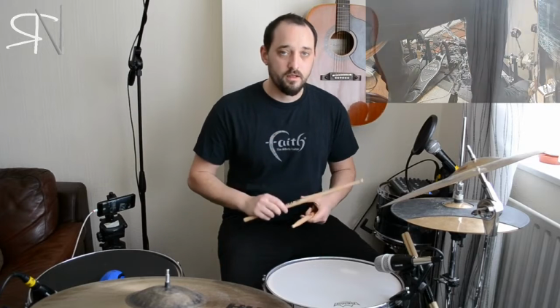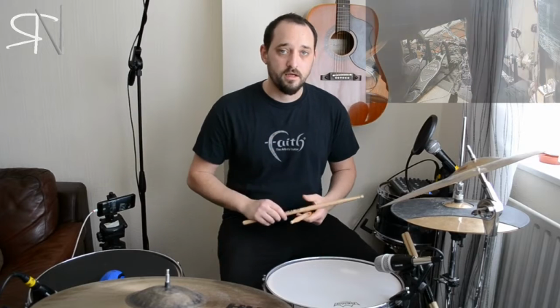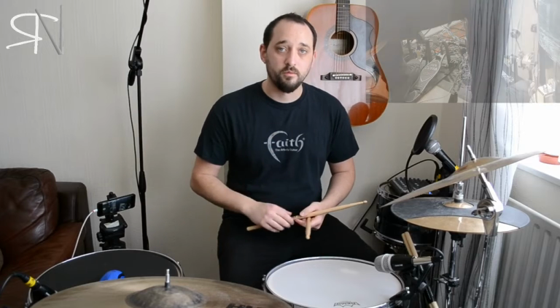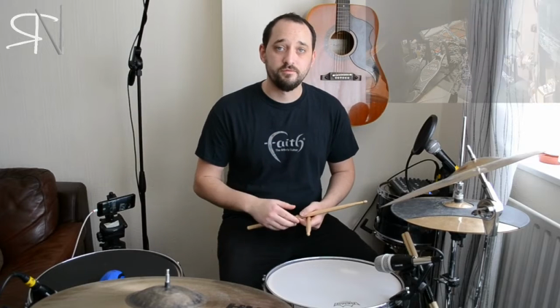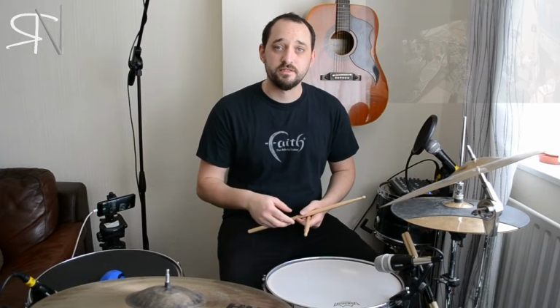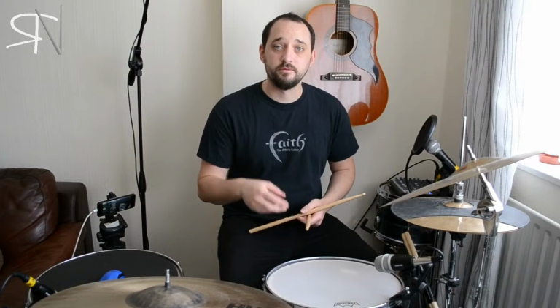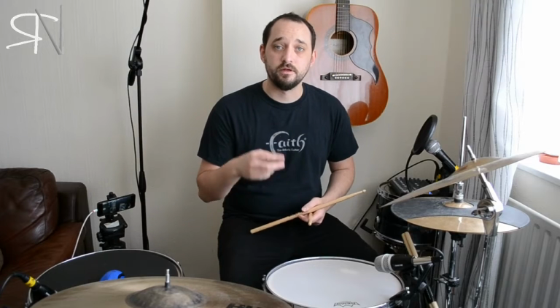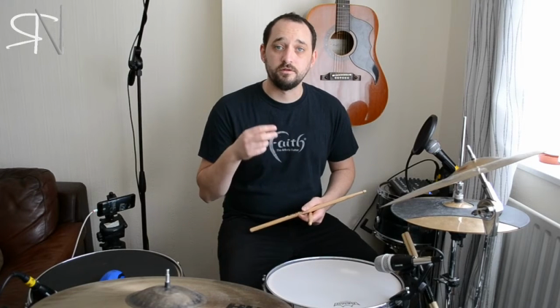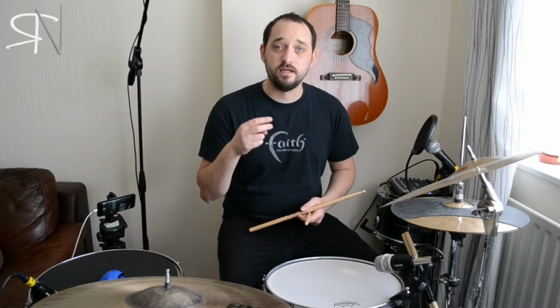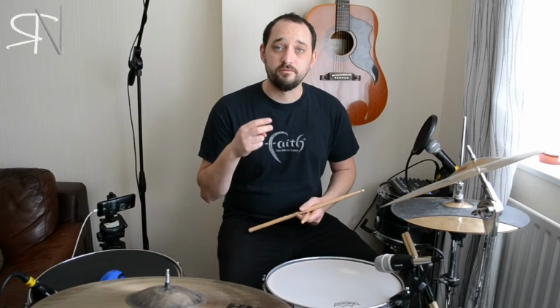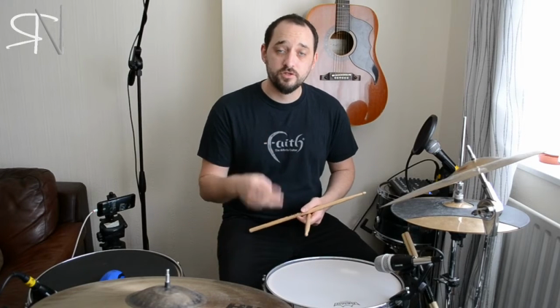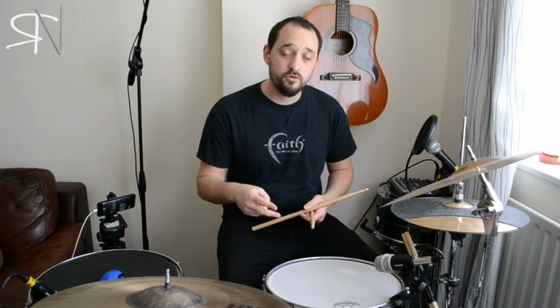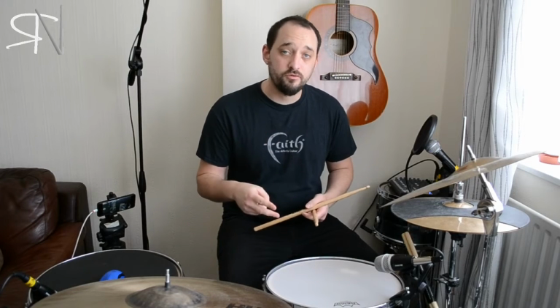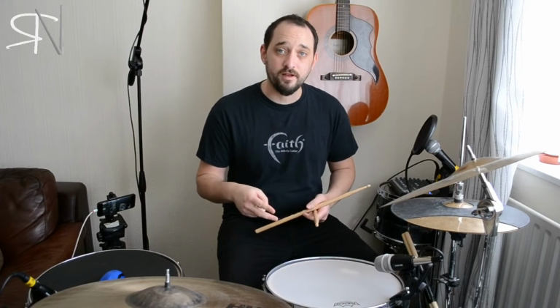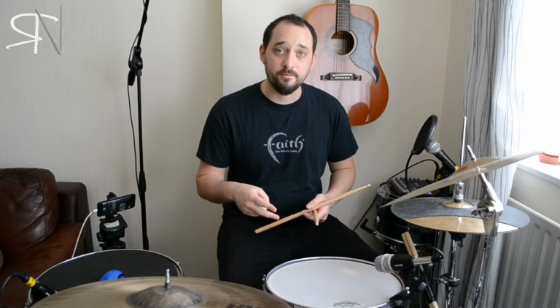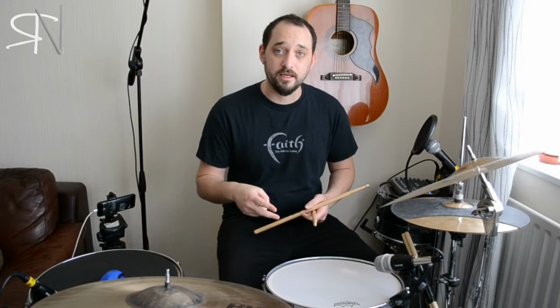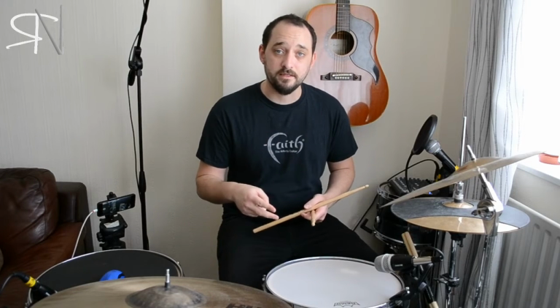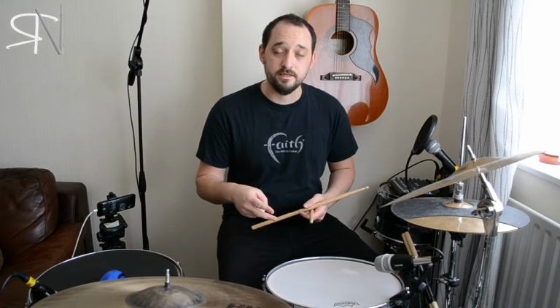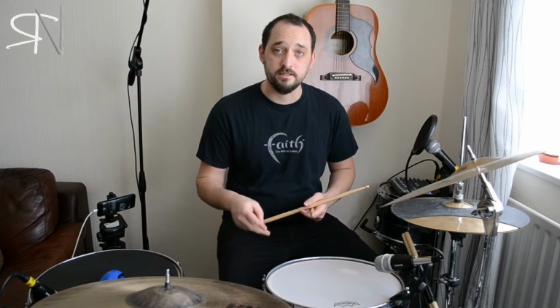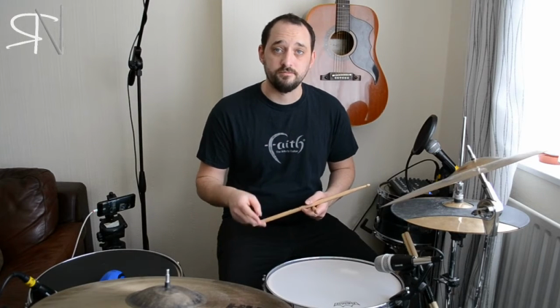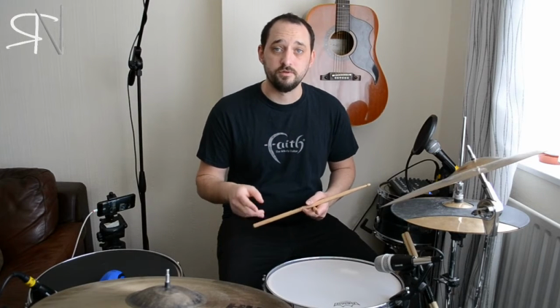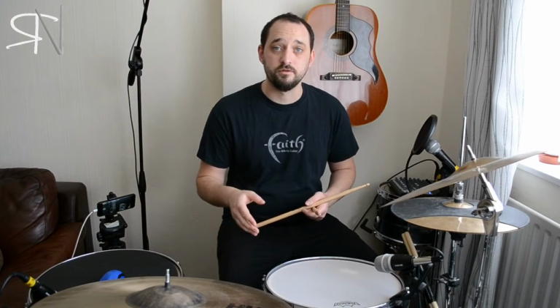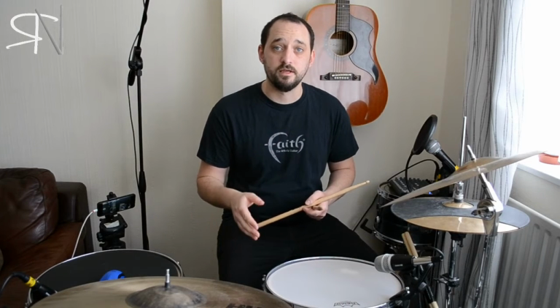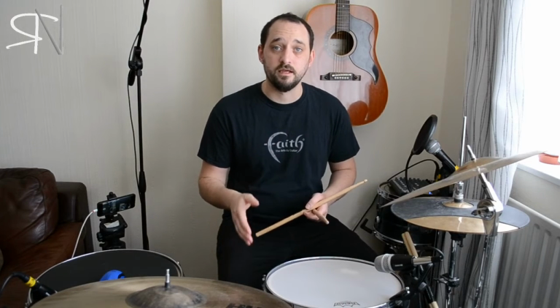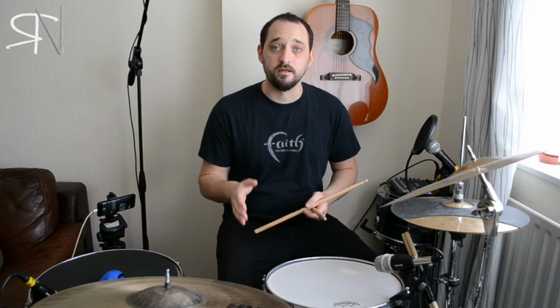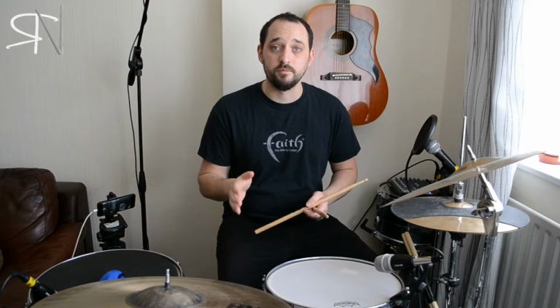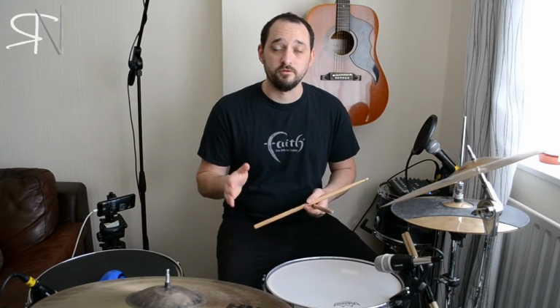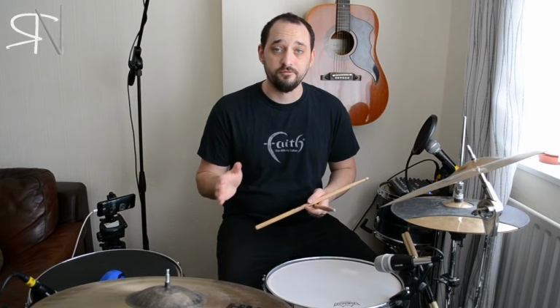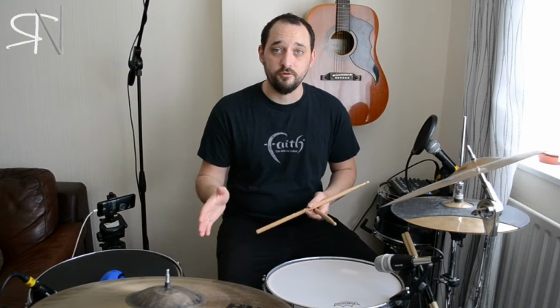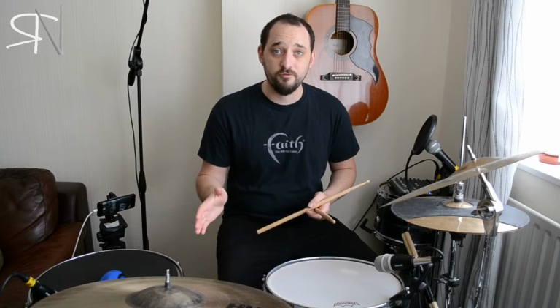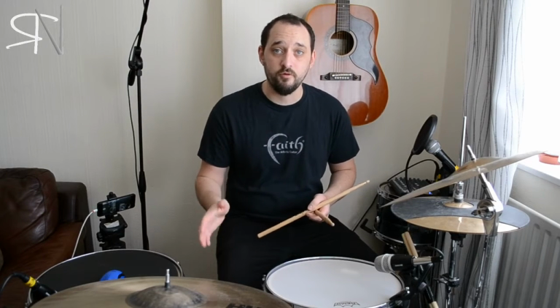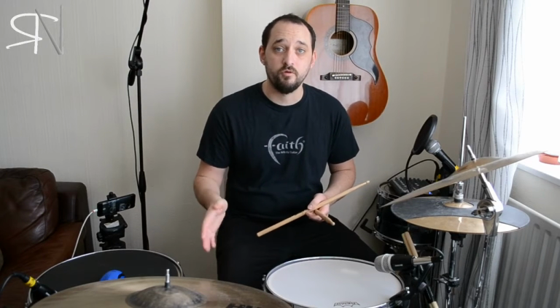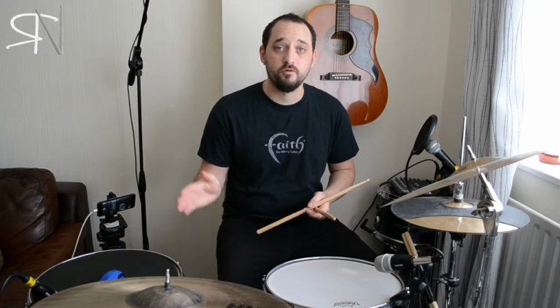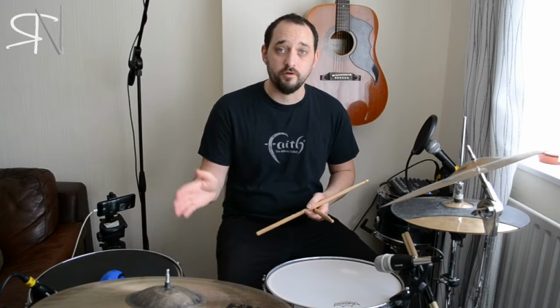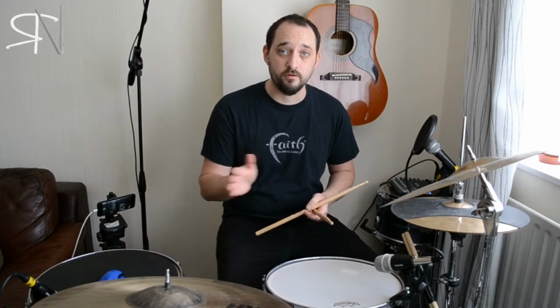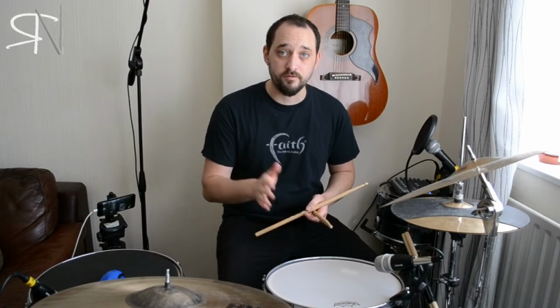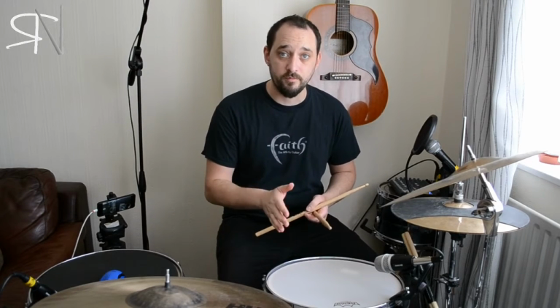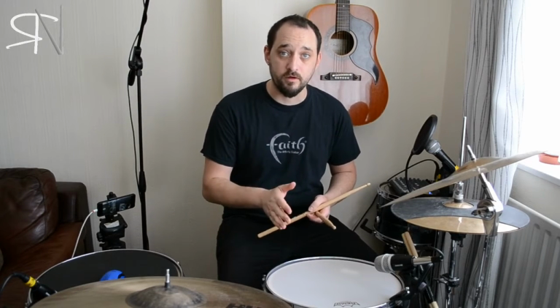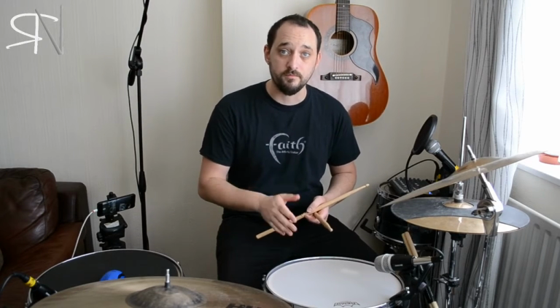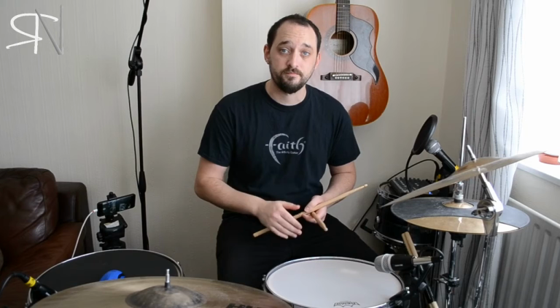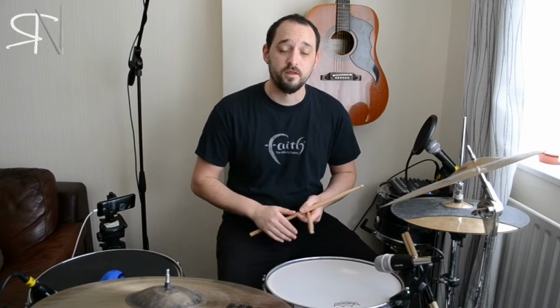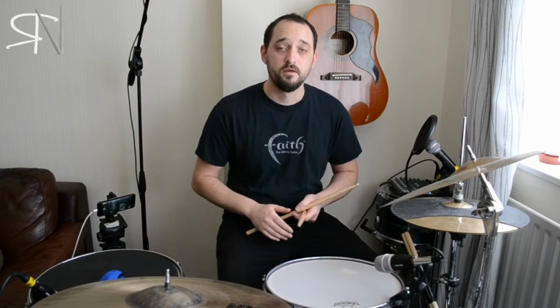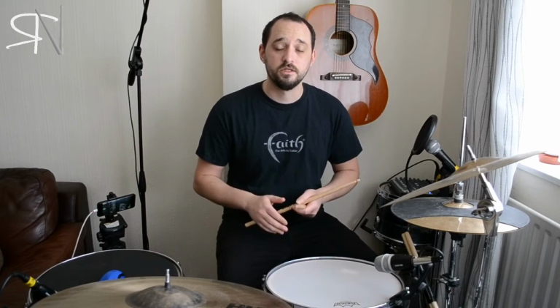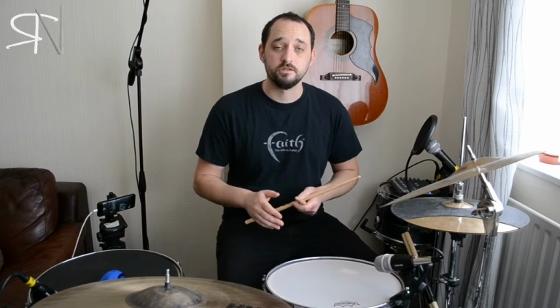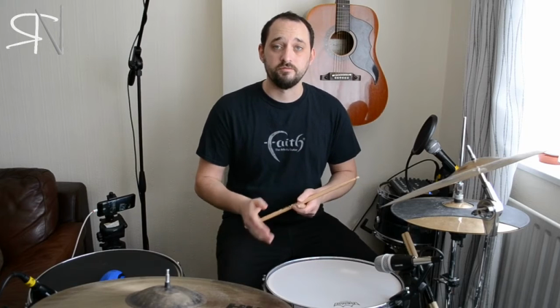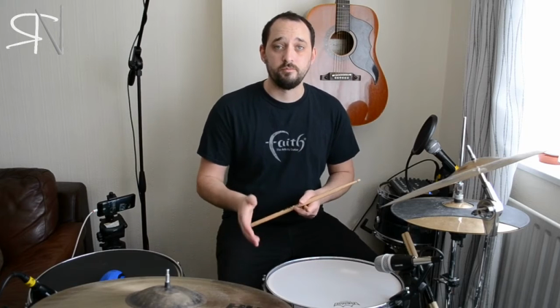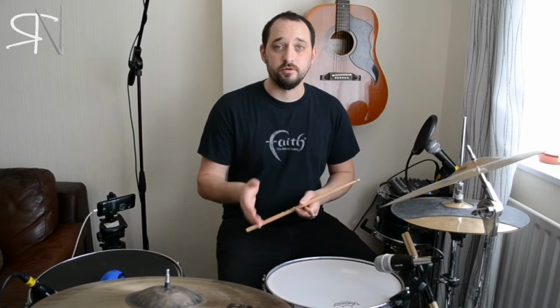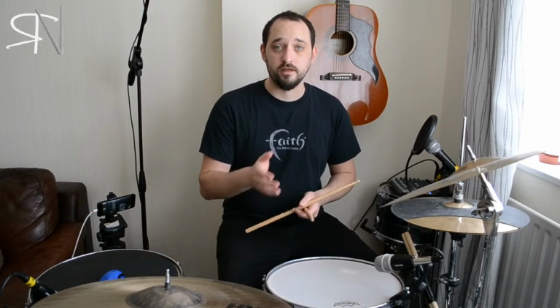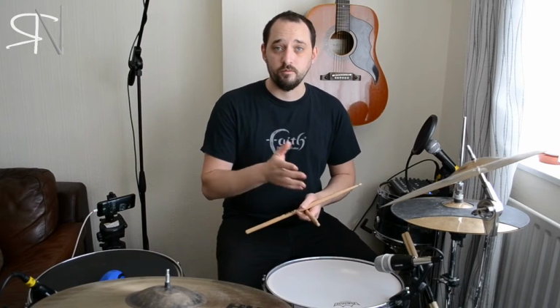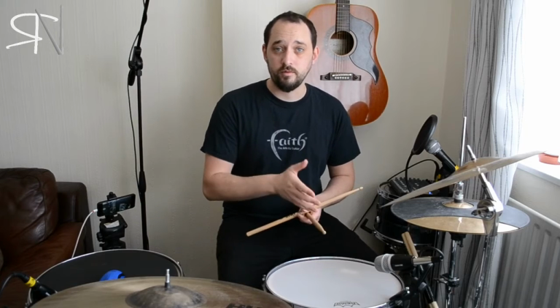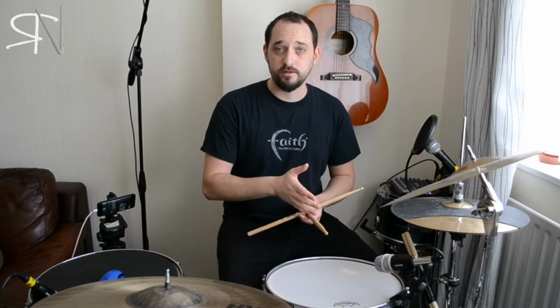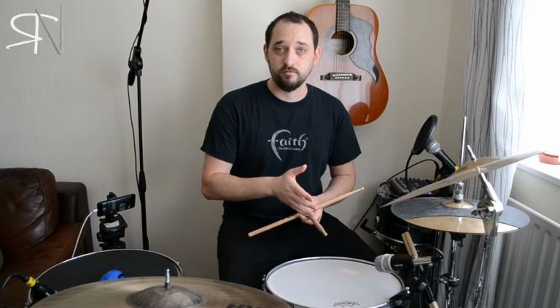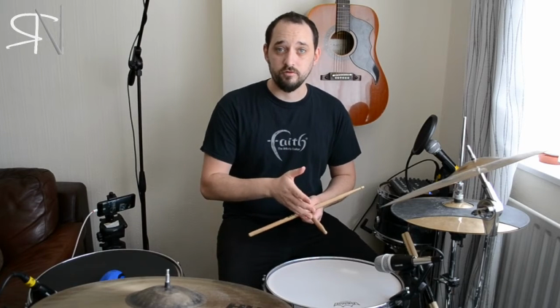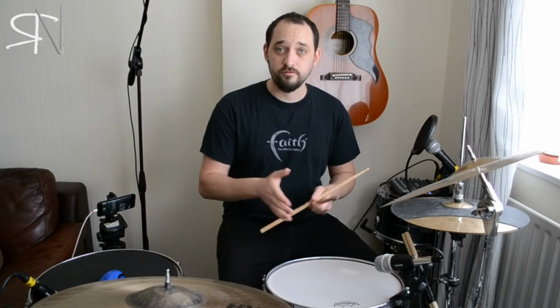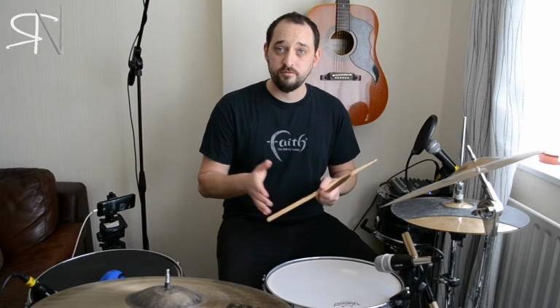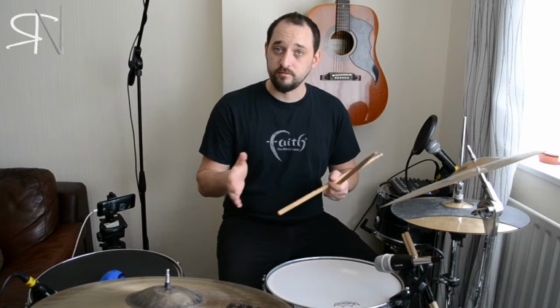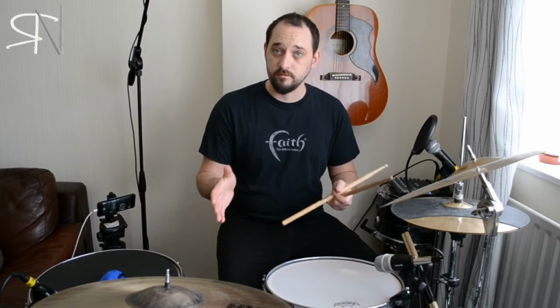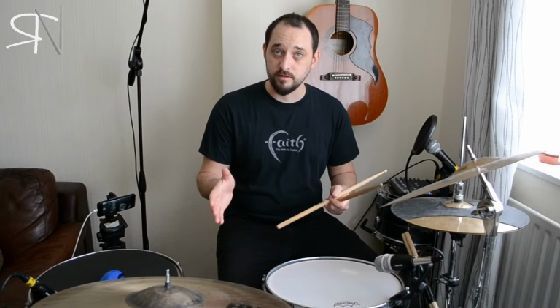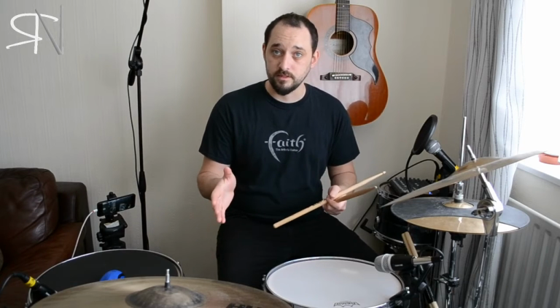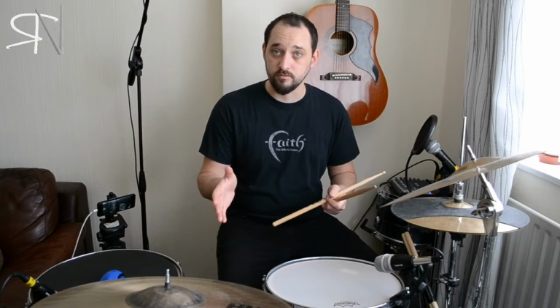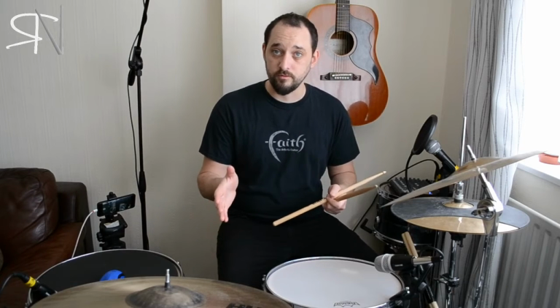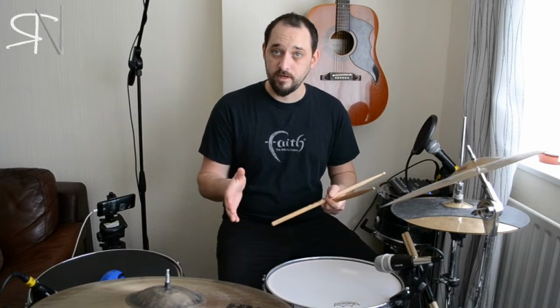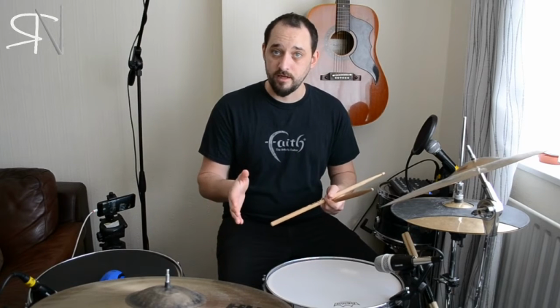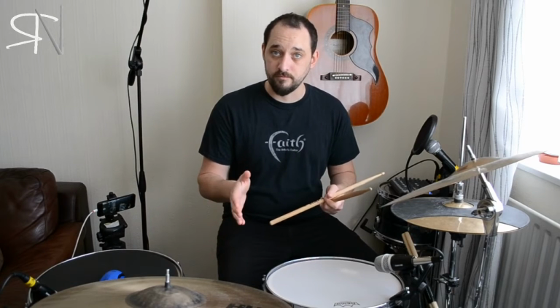Now obviously we'll only have two flam accents if we're doing it in the bar of 4-4 for half the bar. So if I put that with the groove, this is what we'll get.